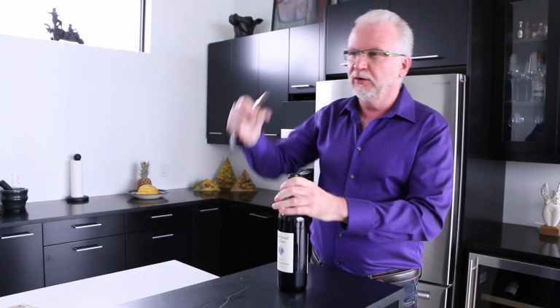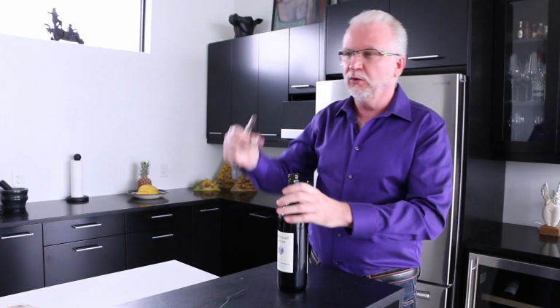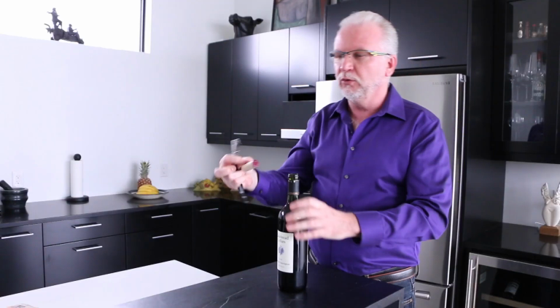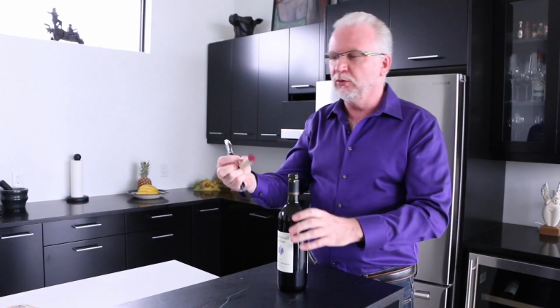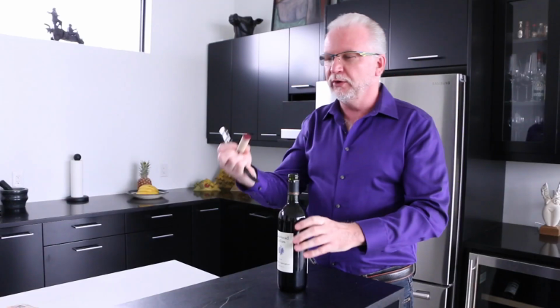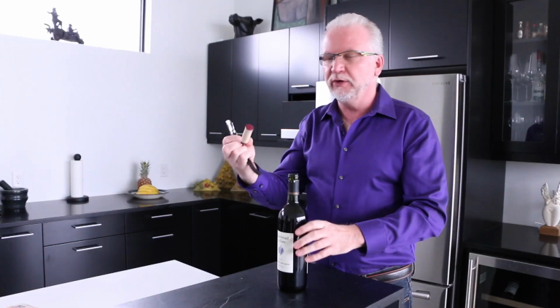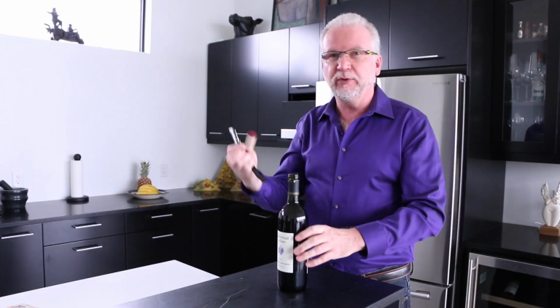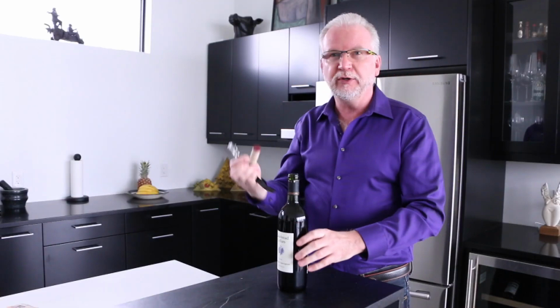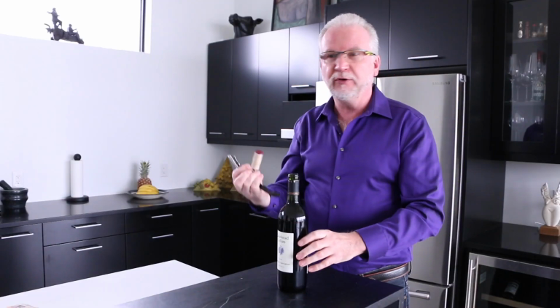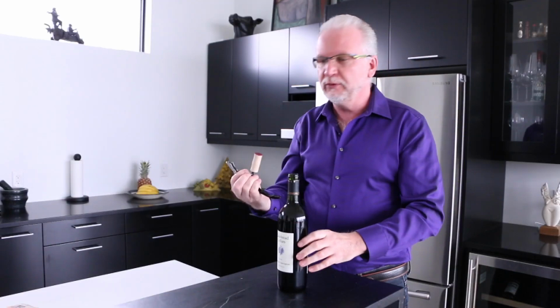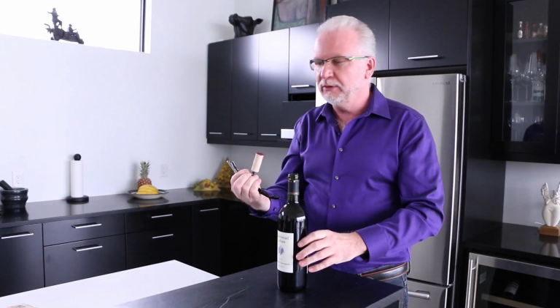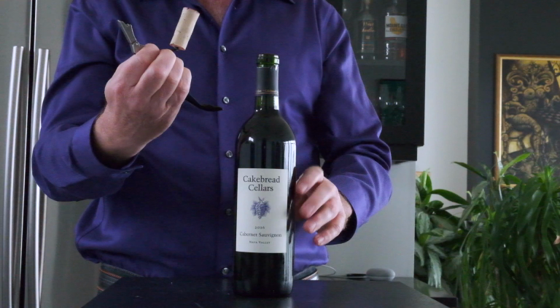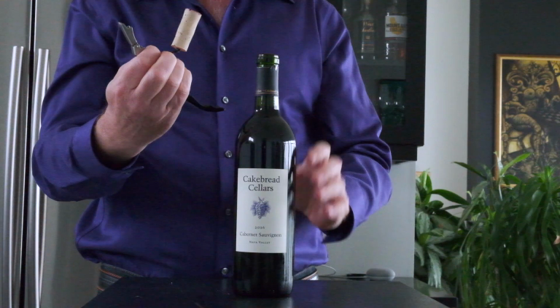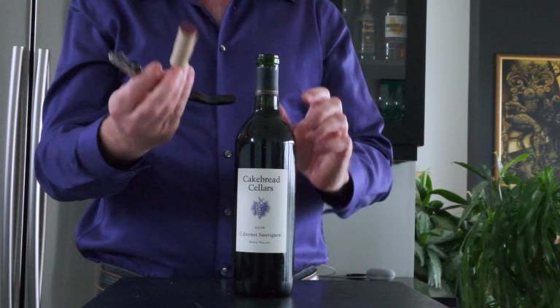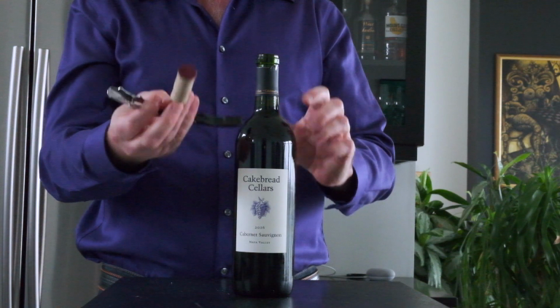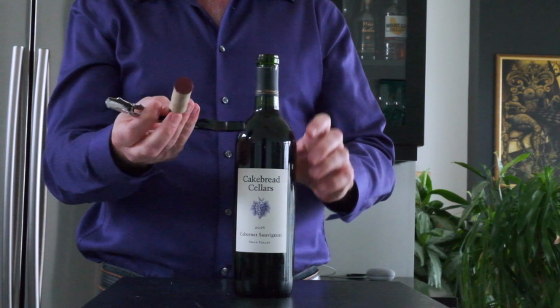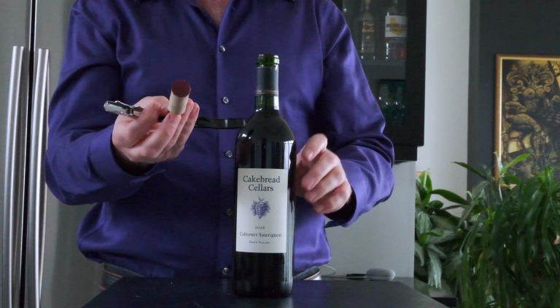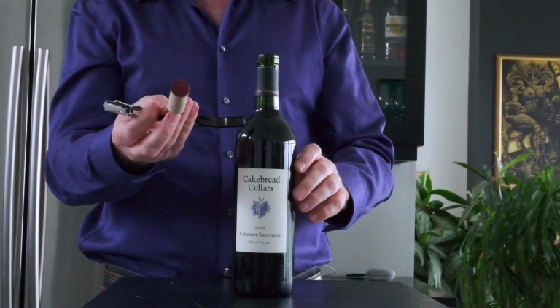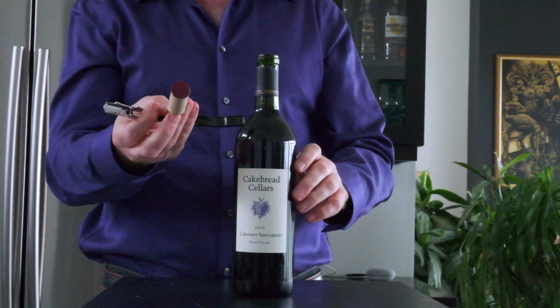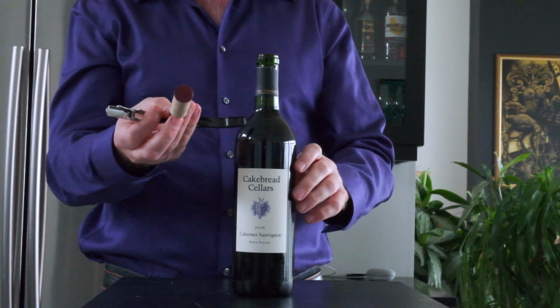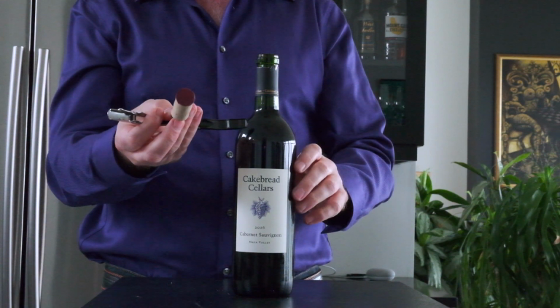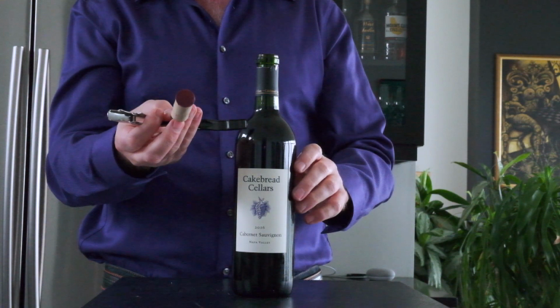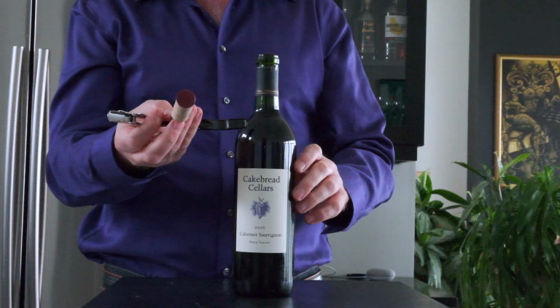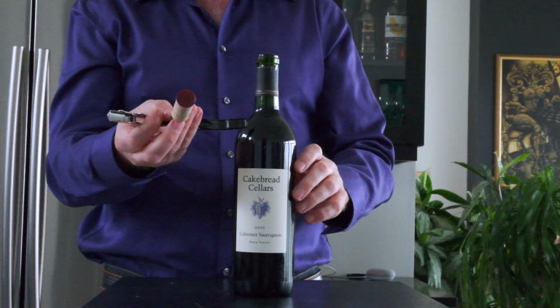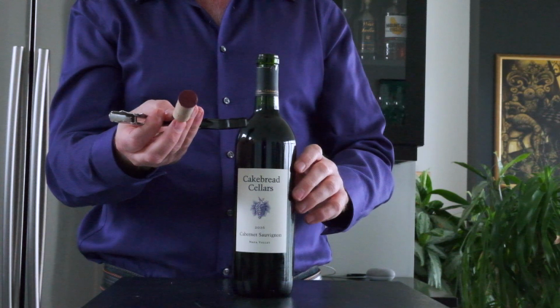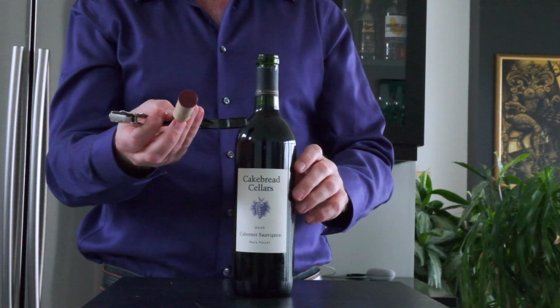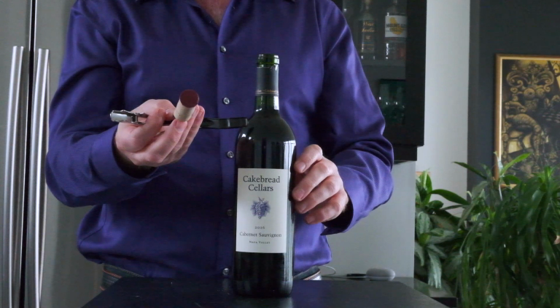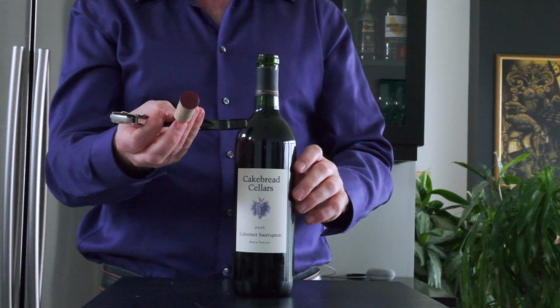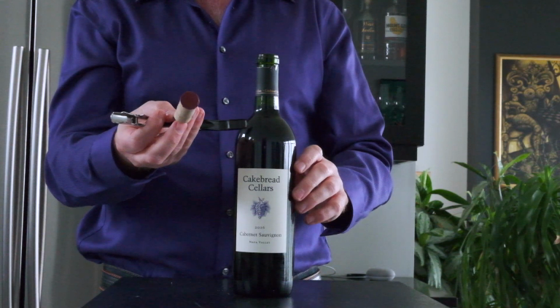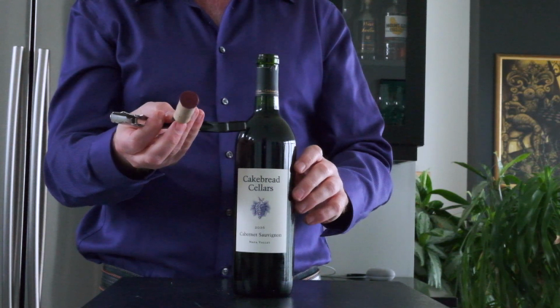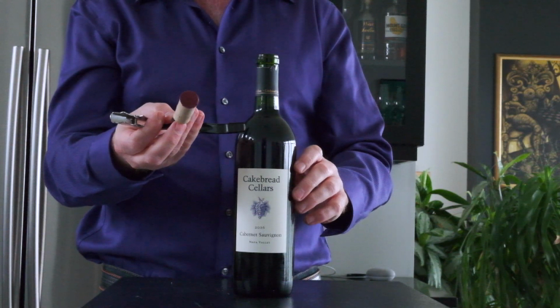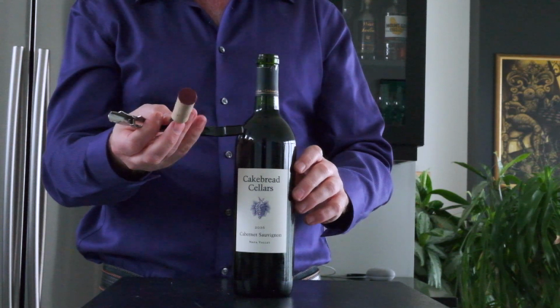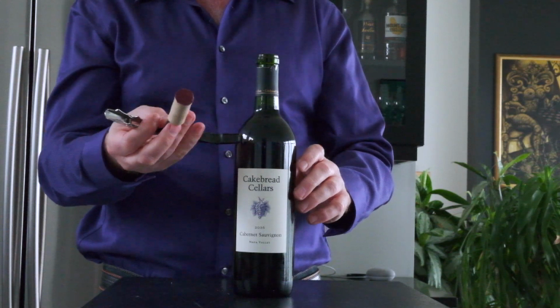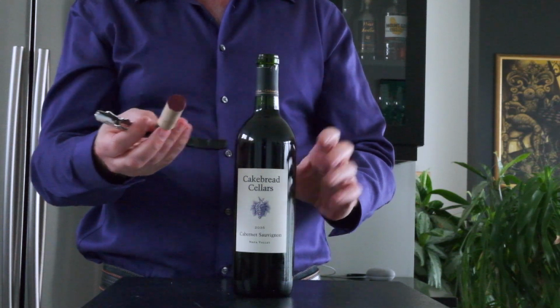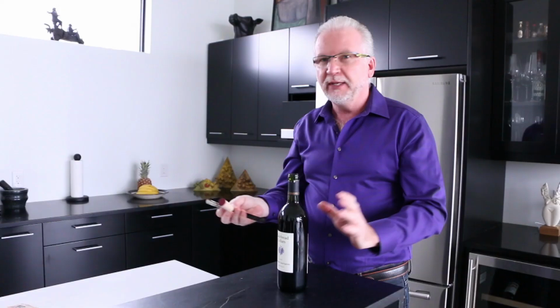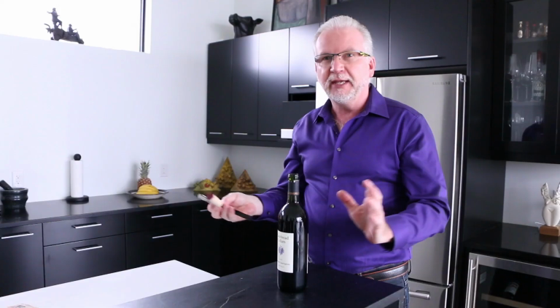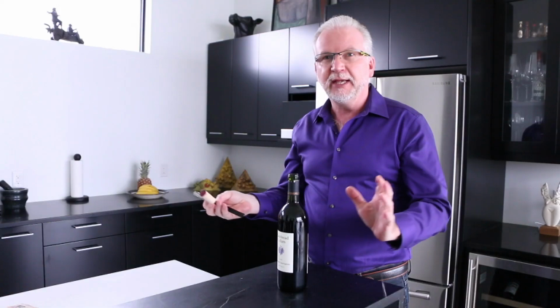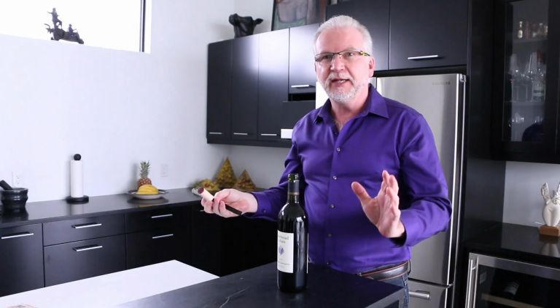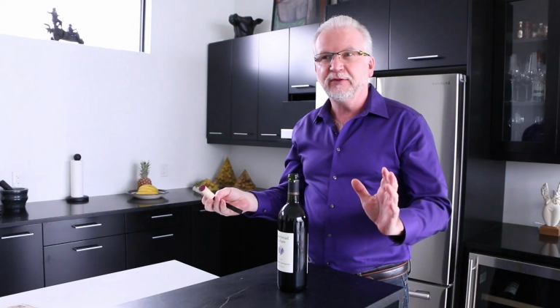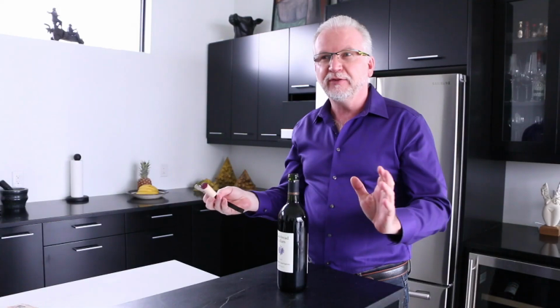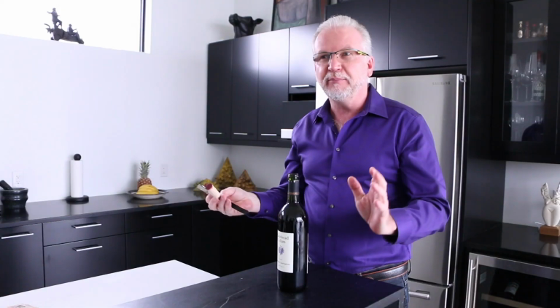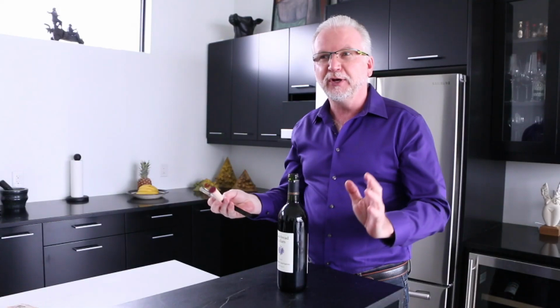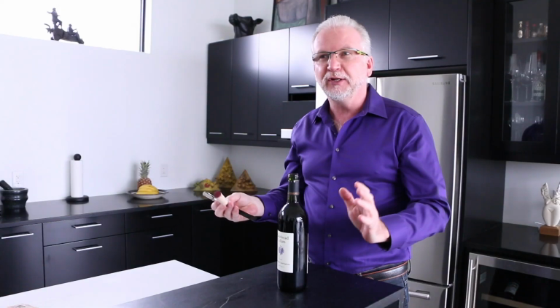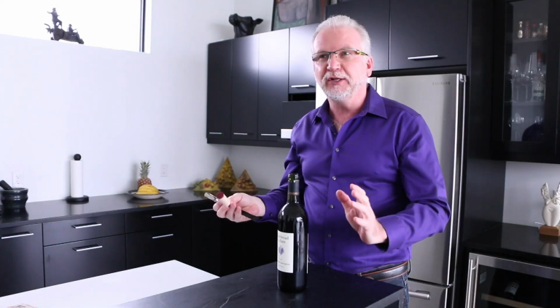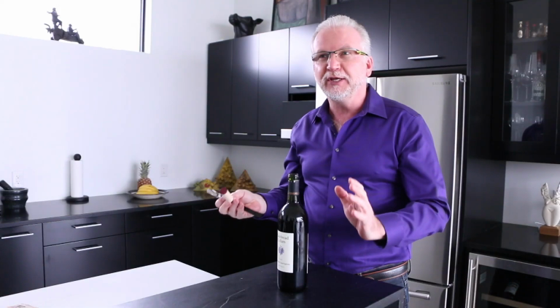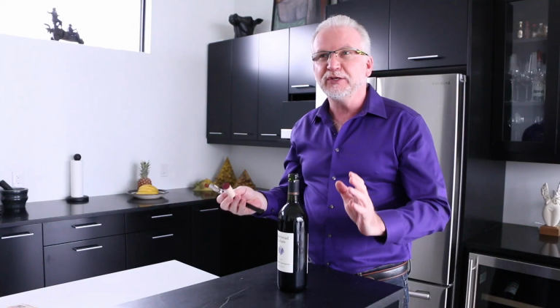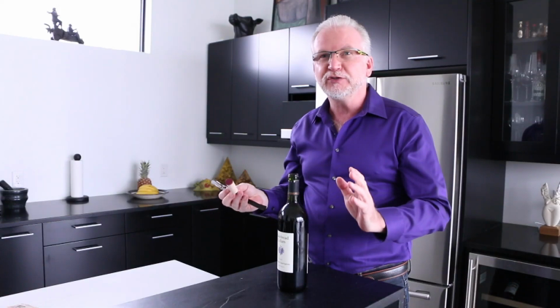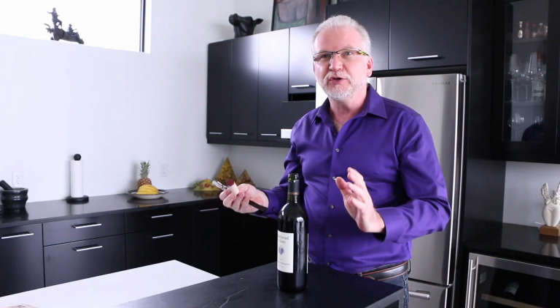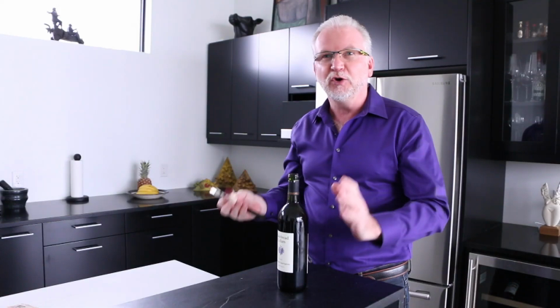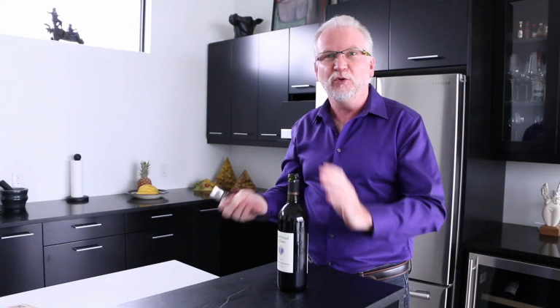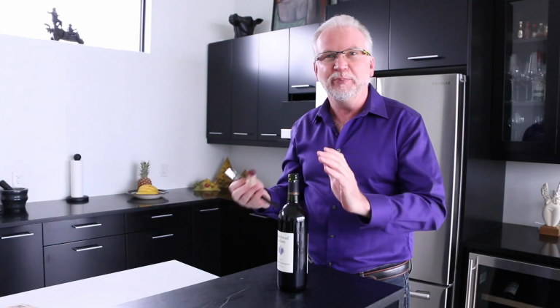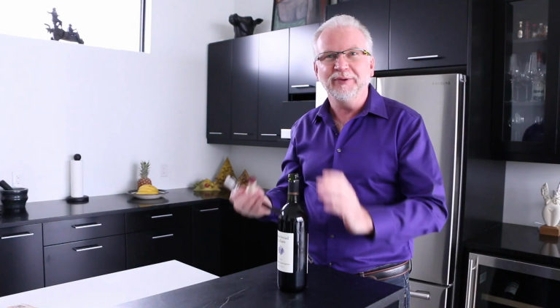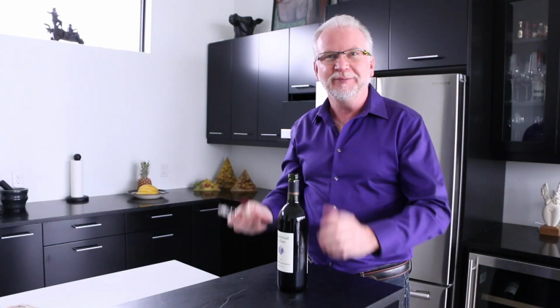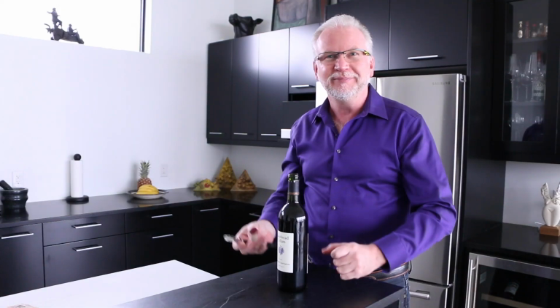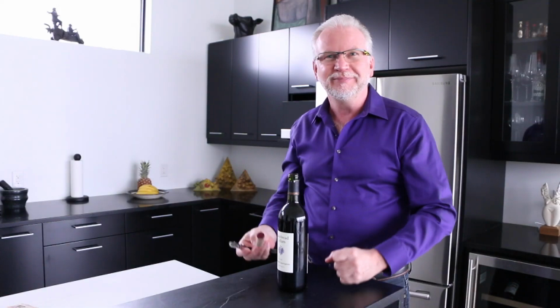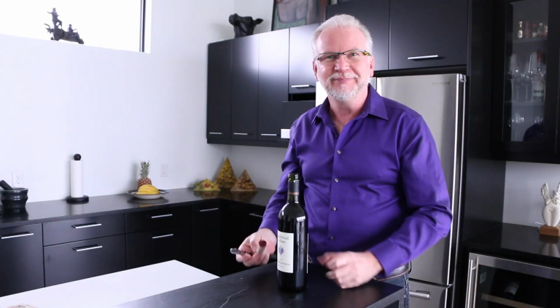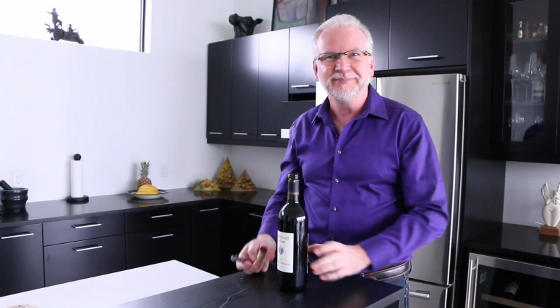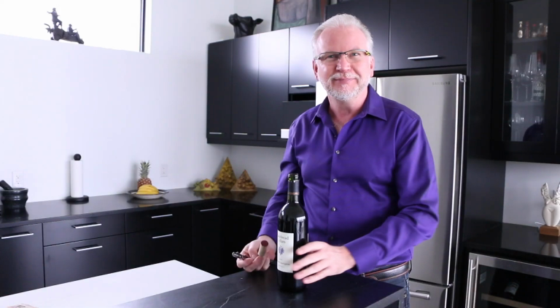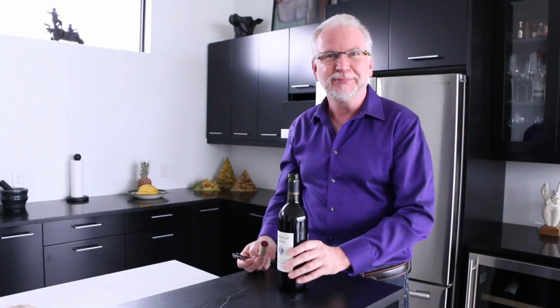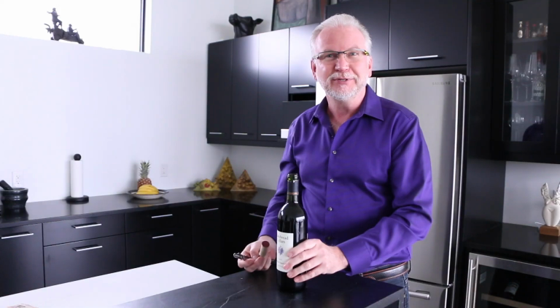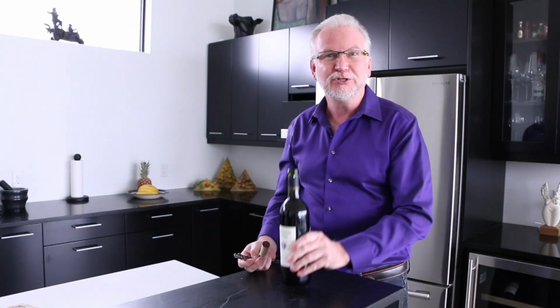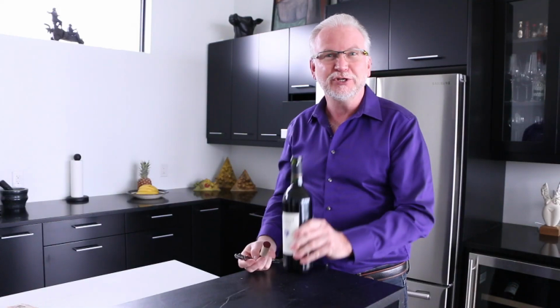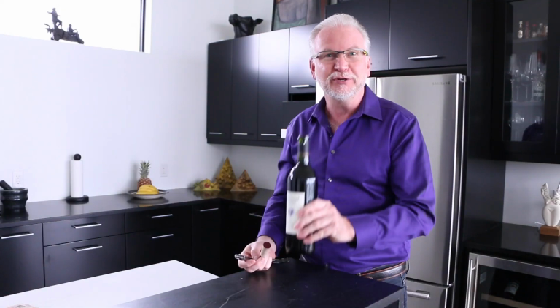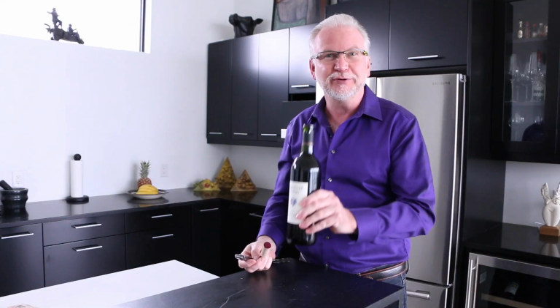Here we go — you can see the cork hasn't been punctured and the bottle is open. Cheers!